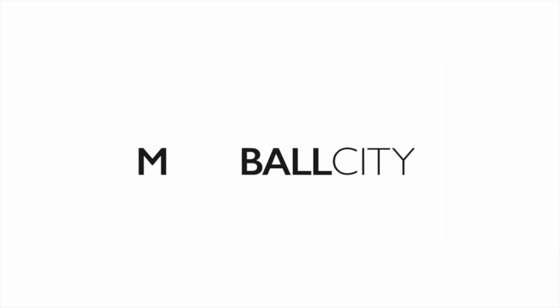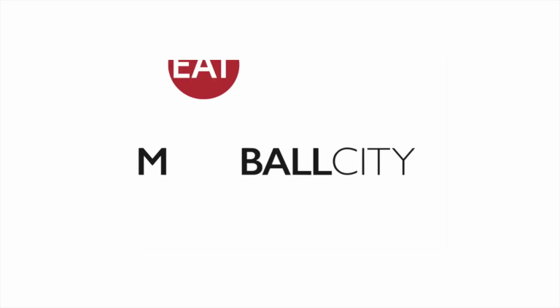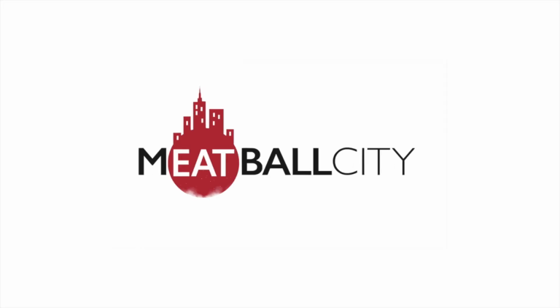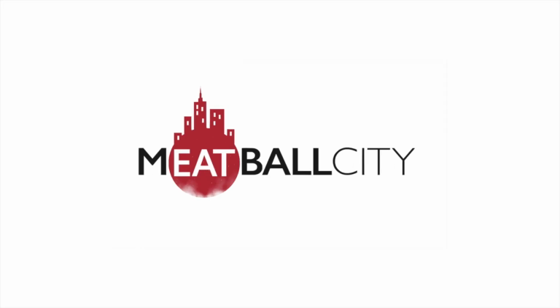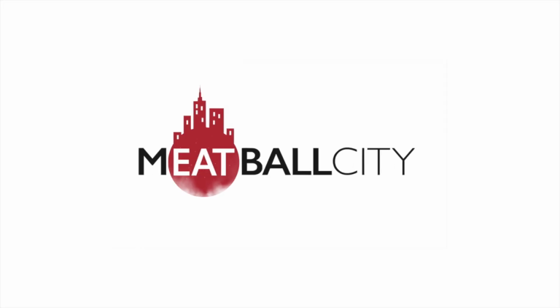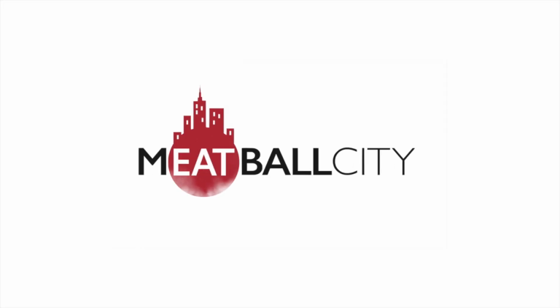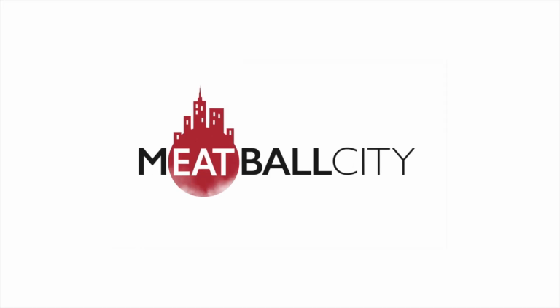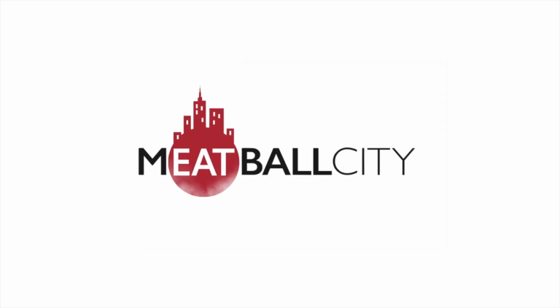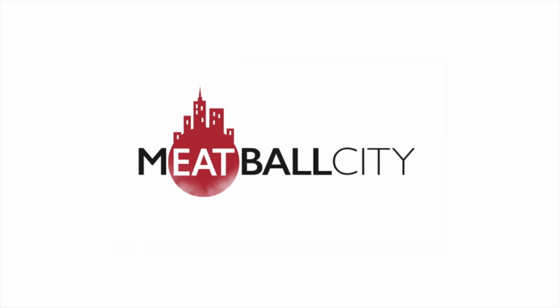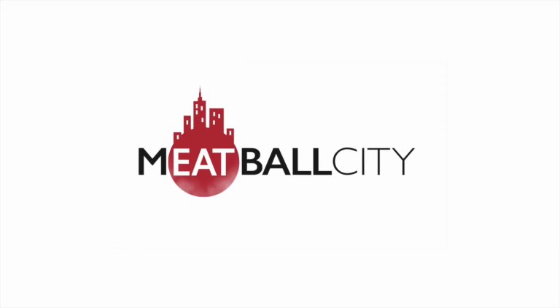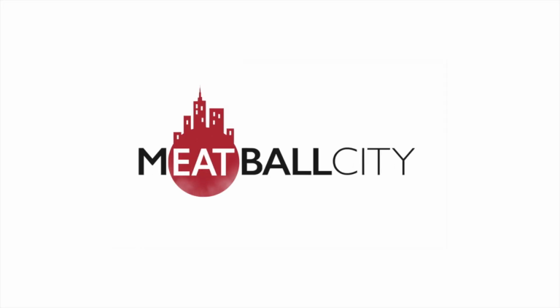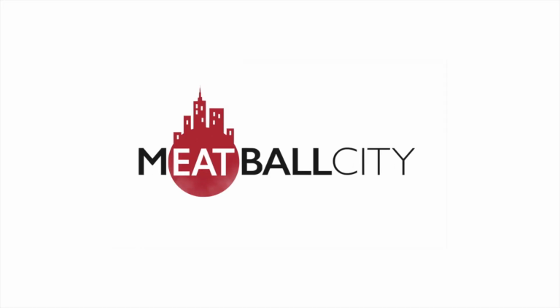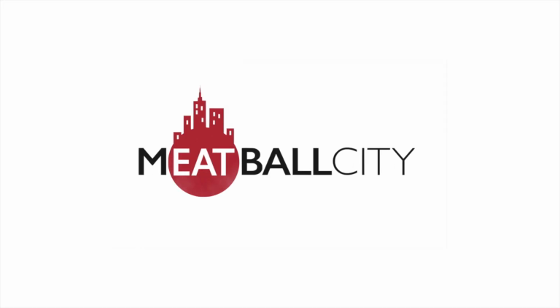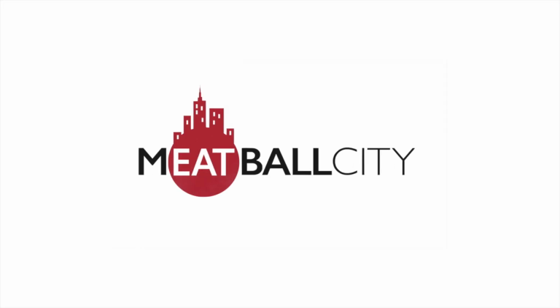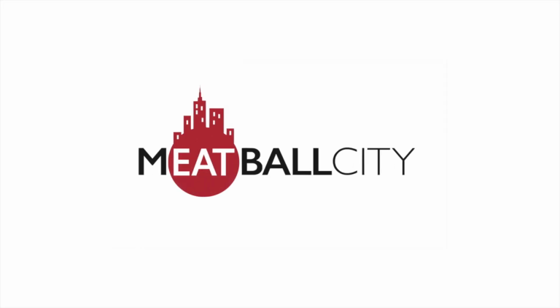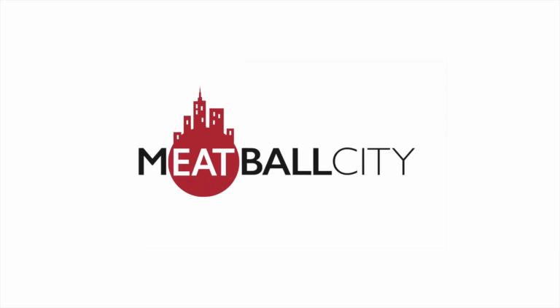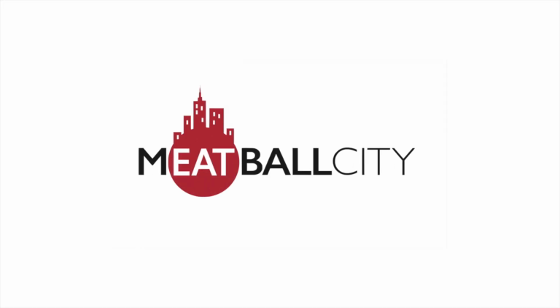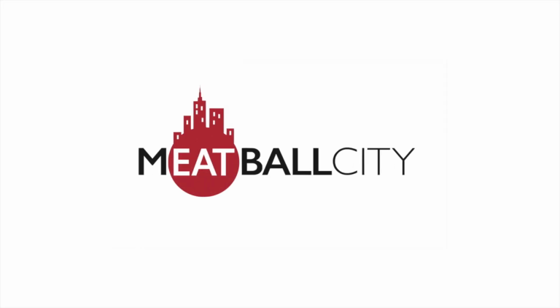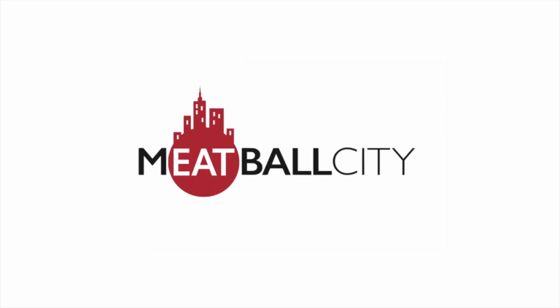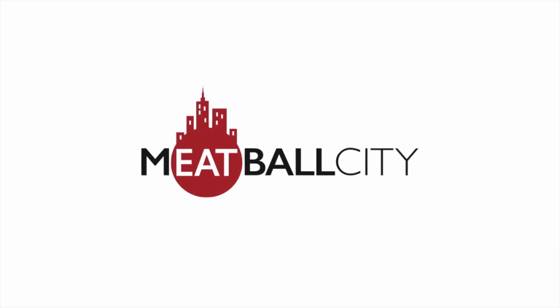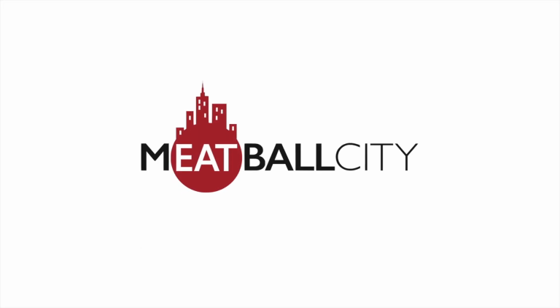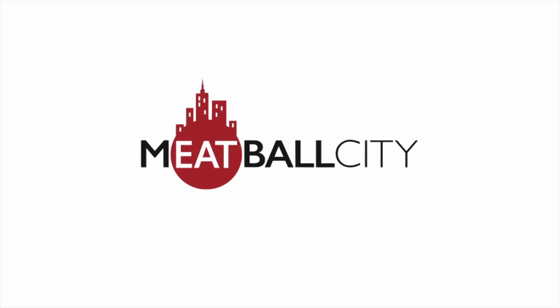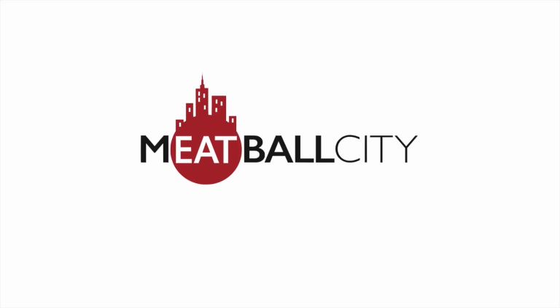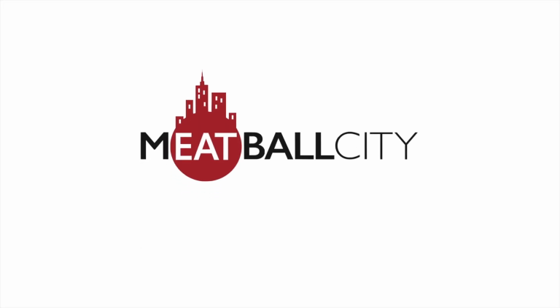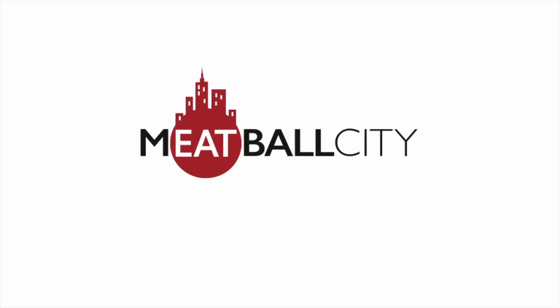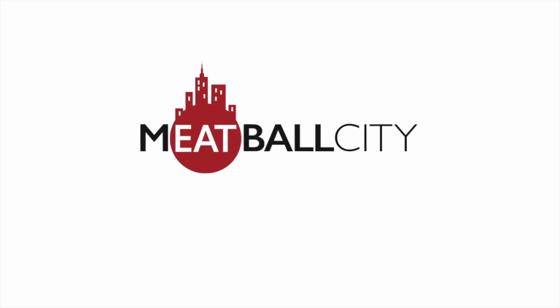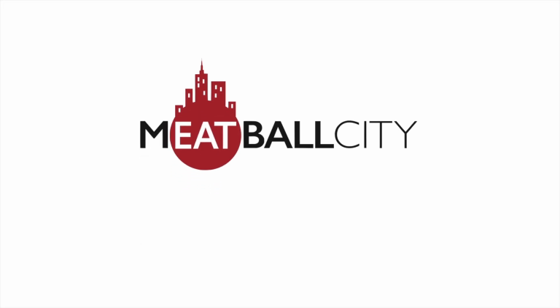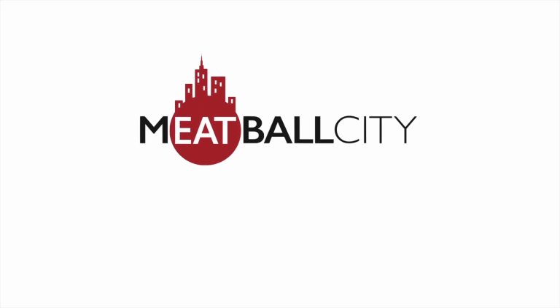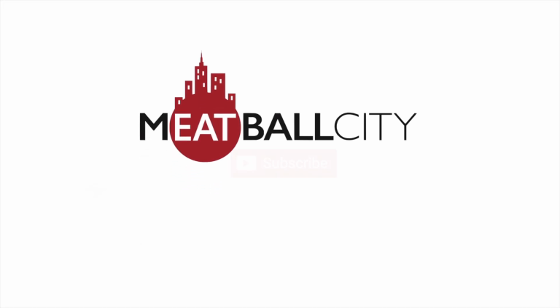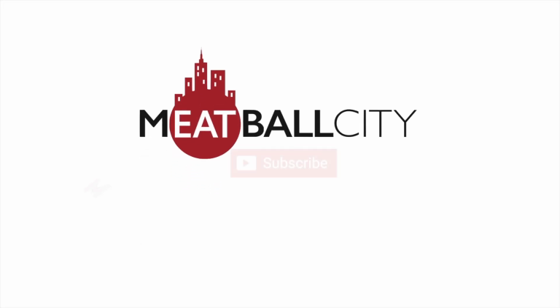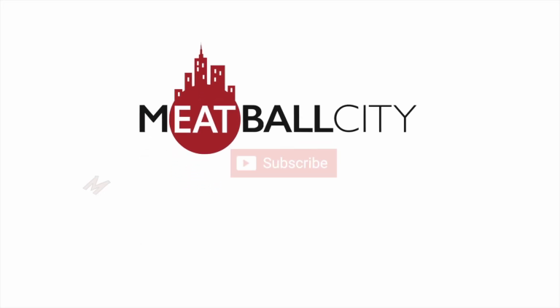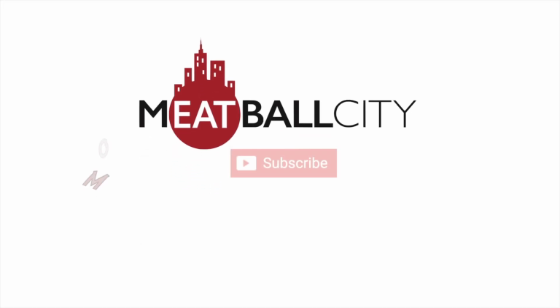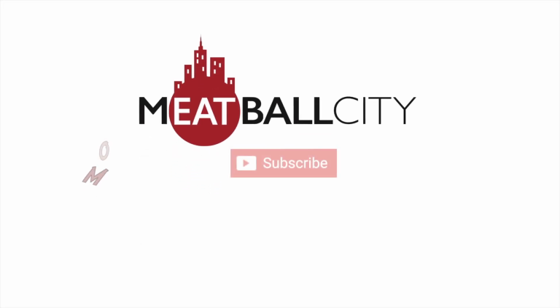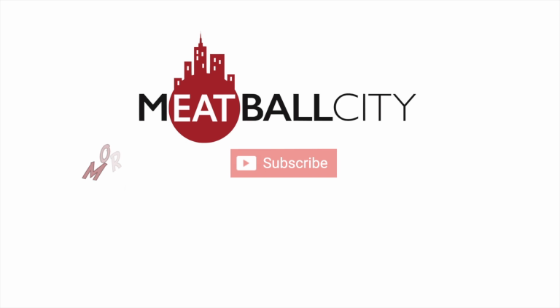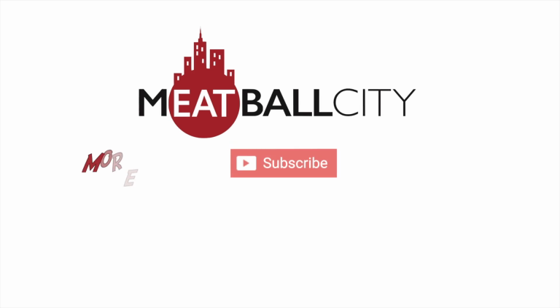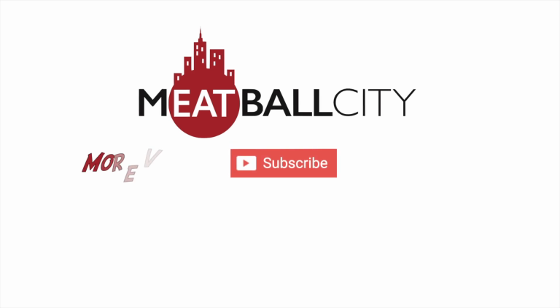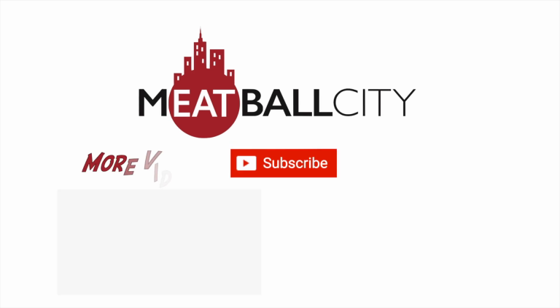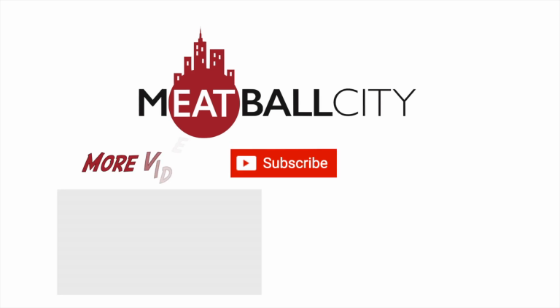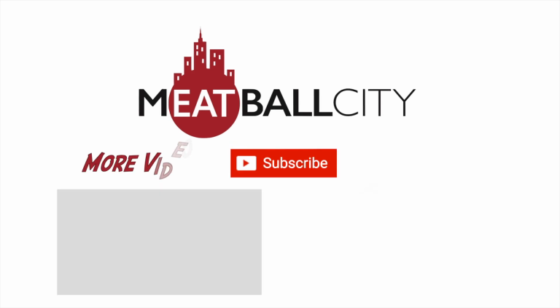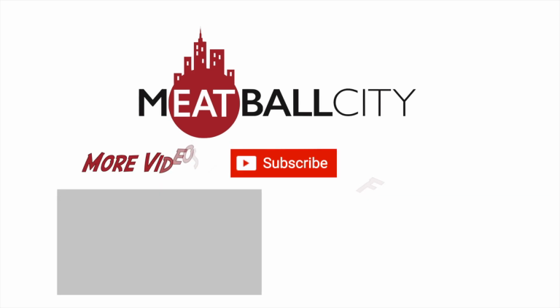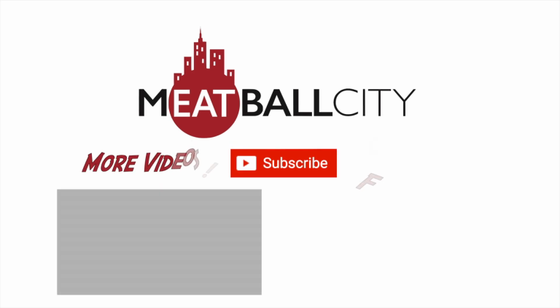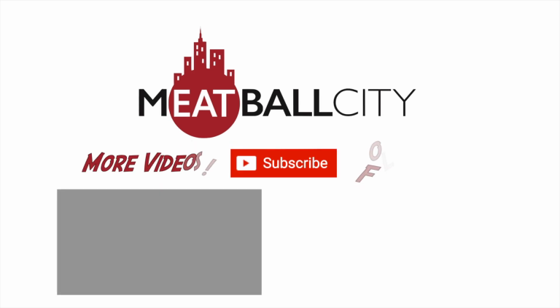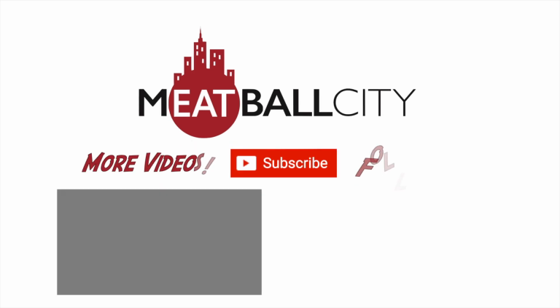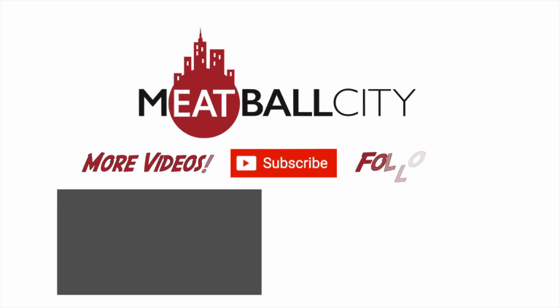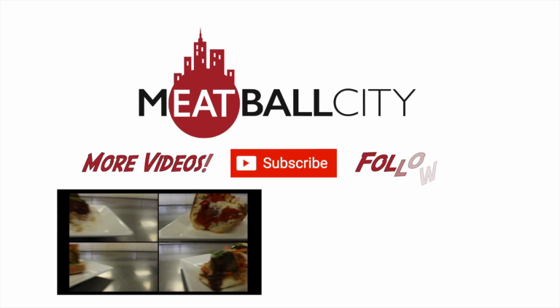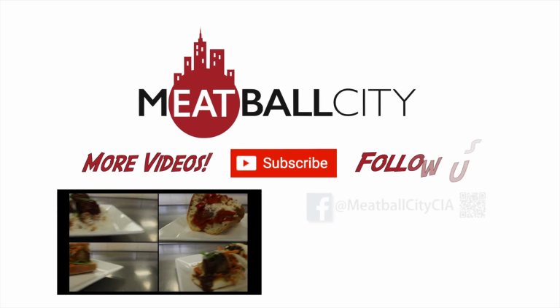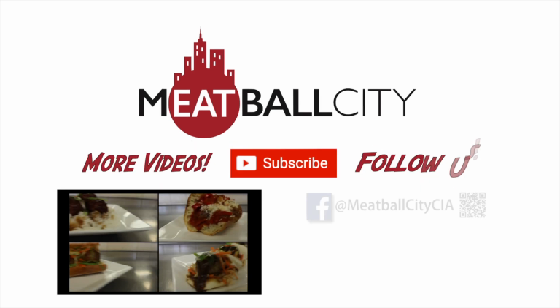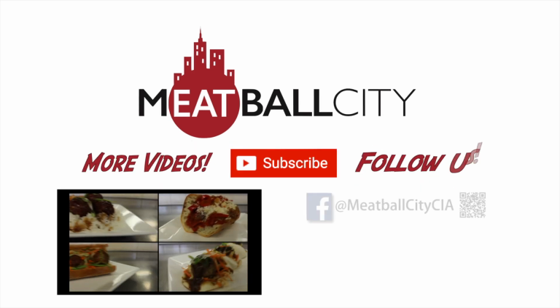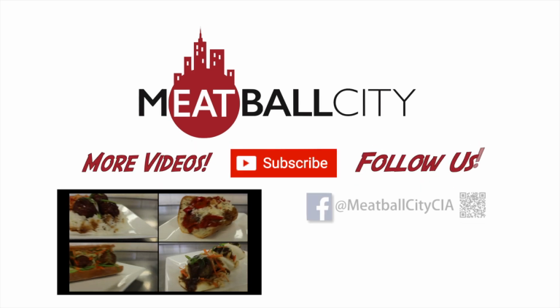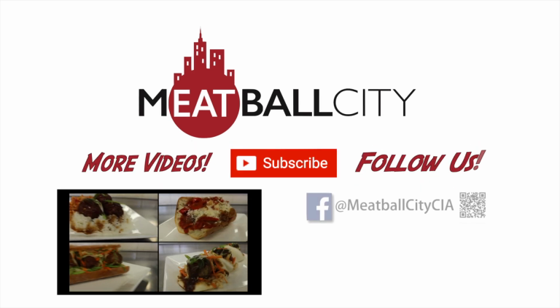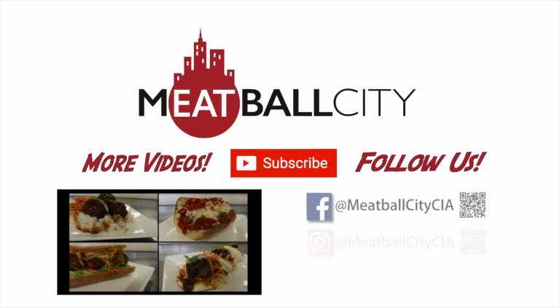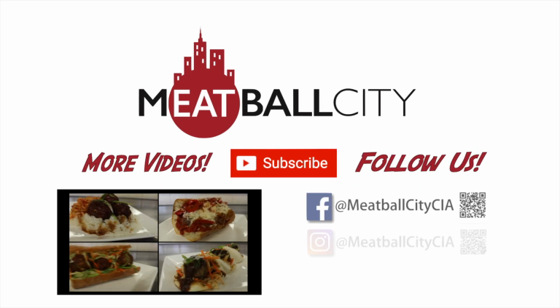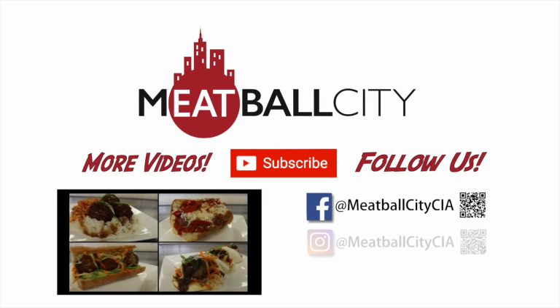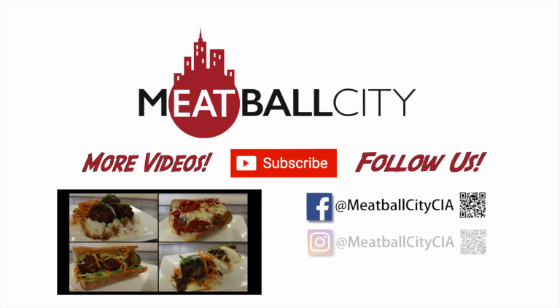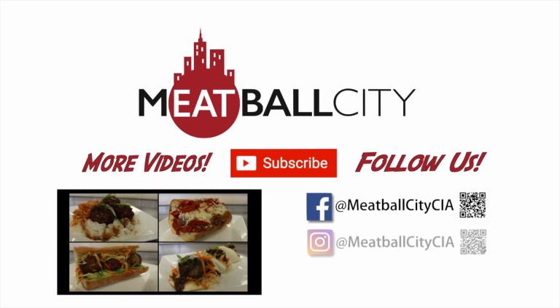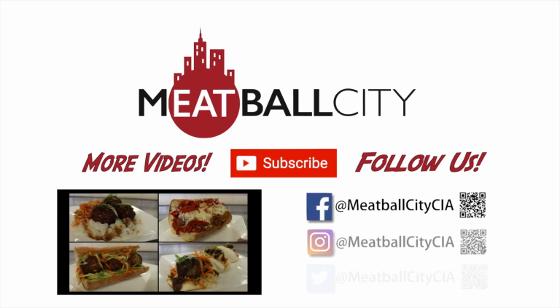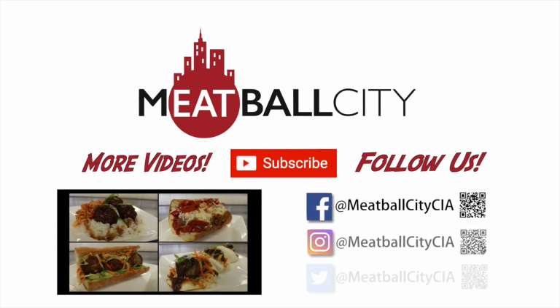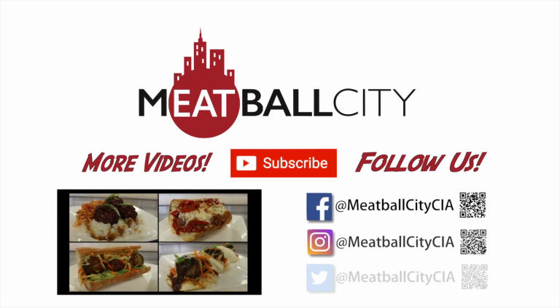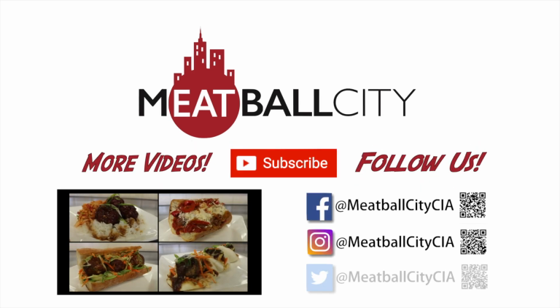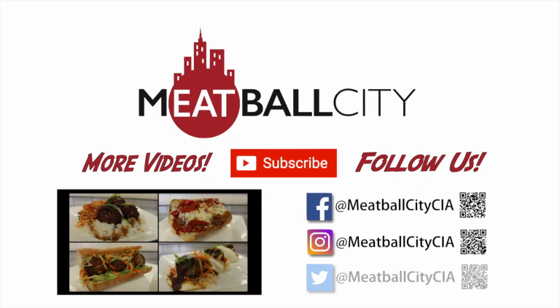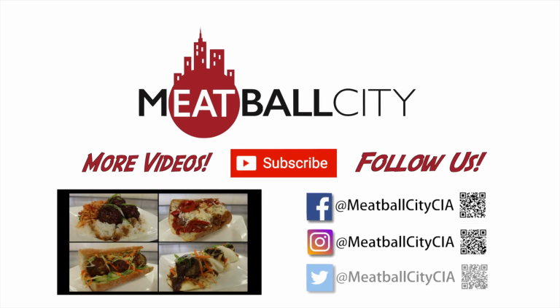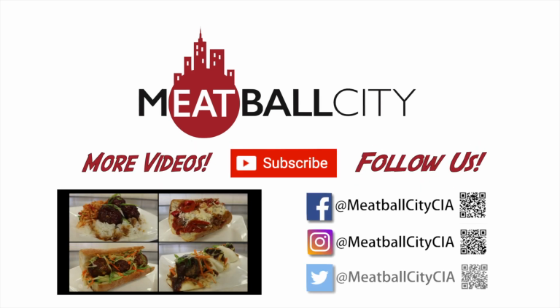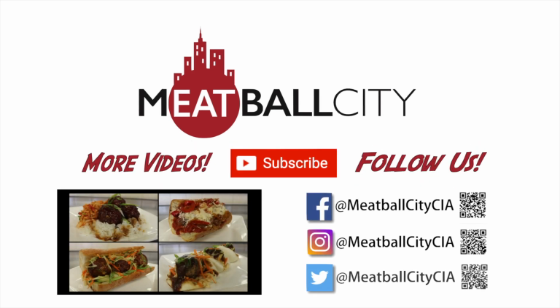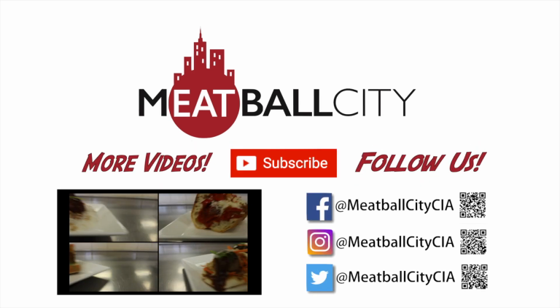If you enjoyed watching this video, please click subscribe to watch more and click on our recipe playlist.